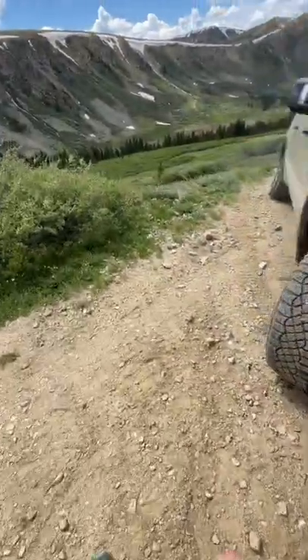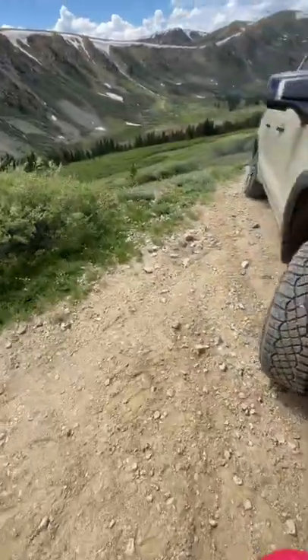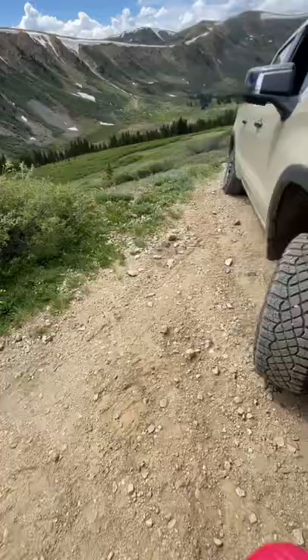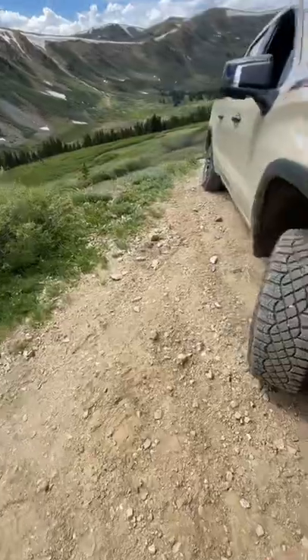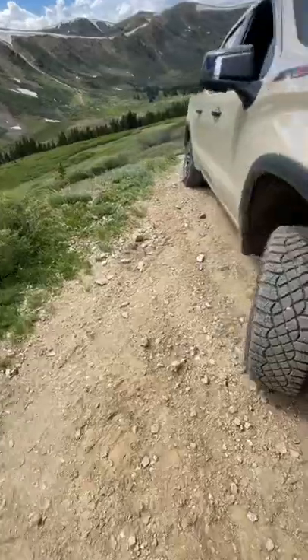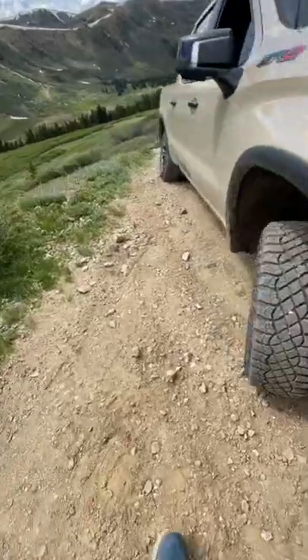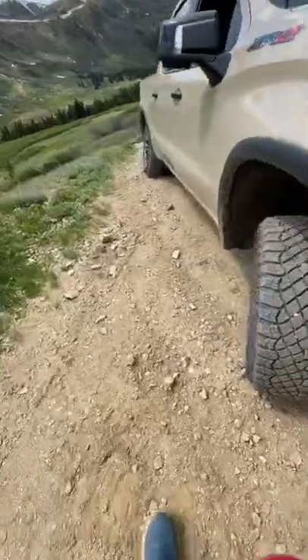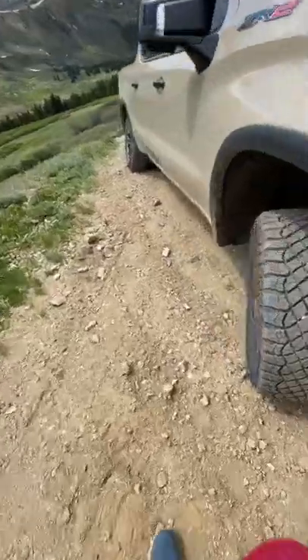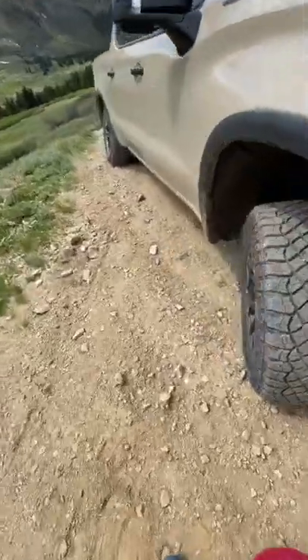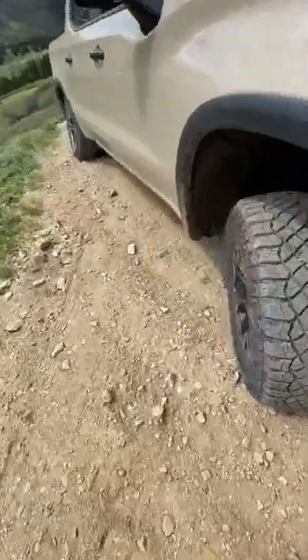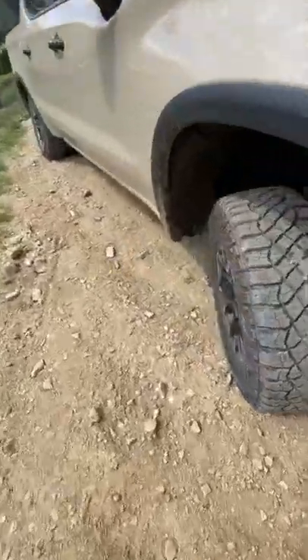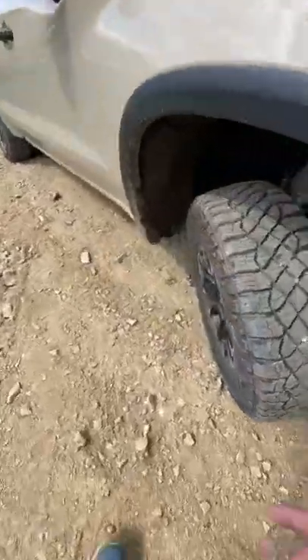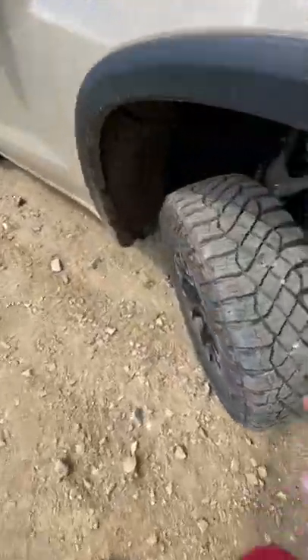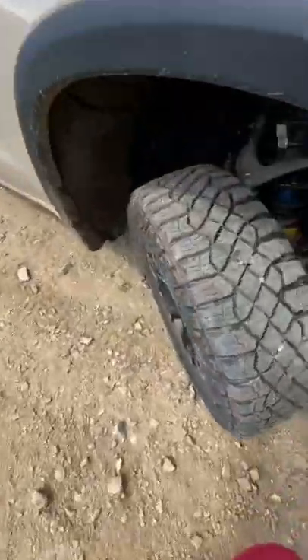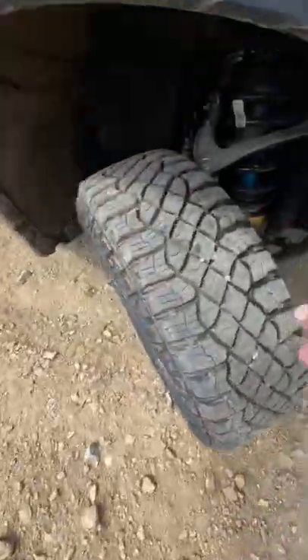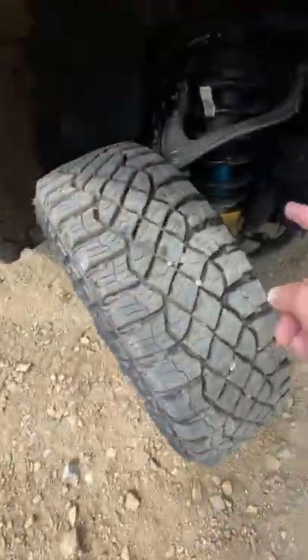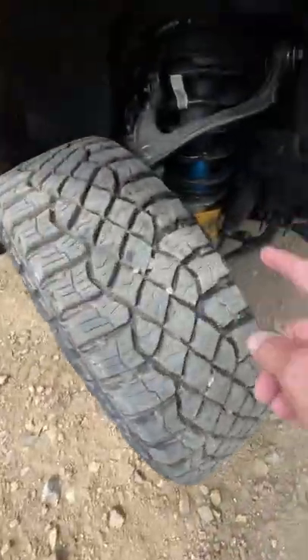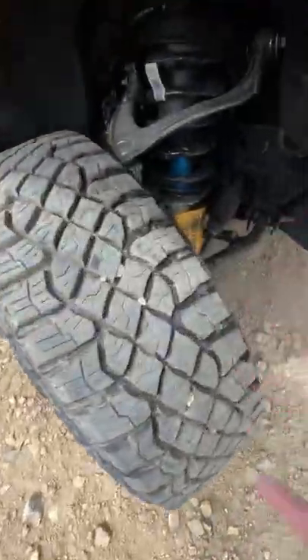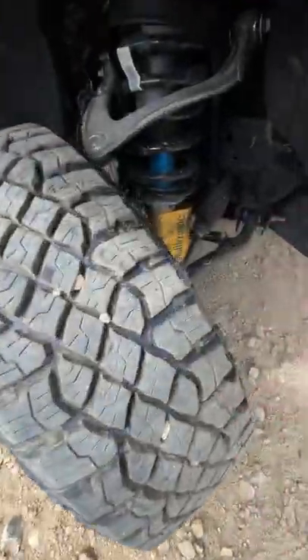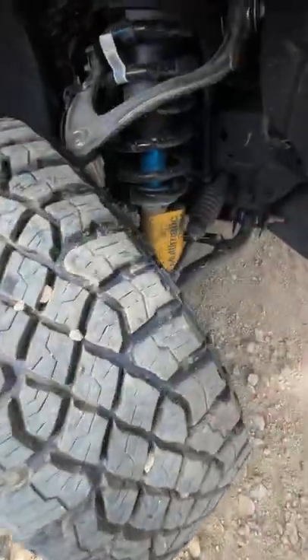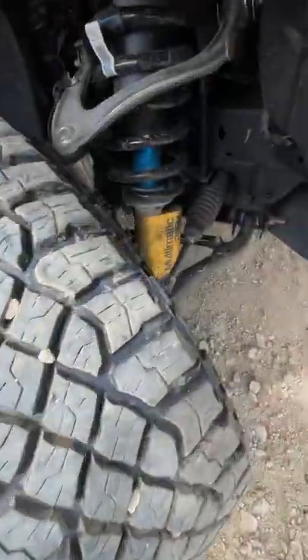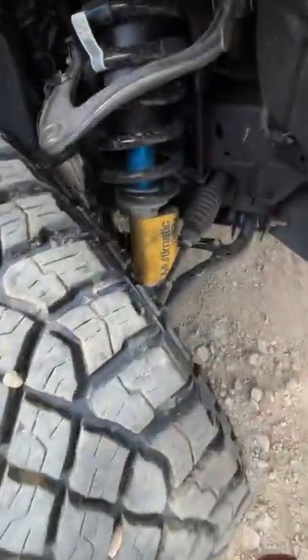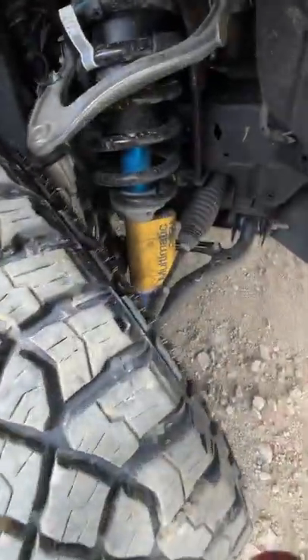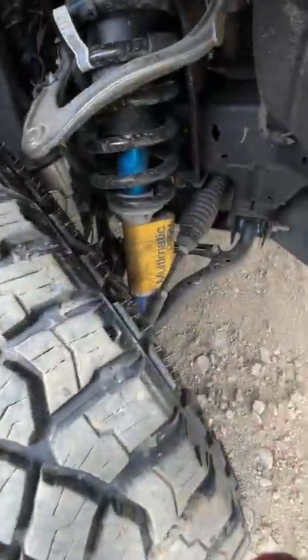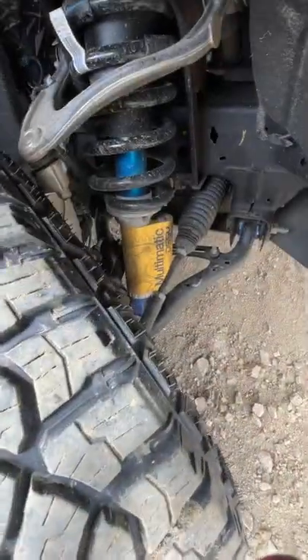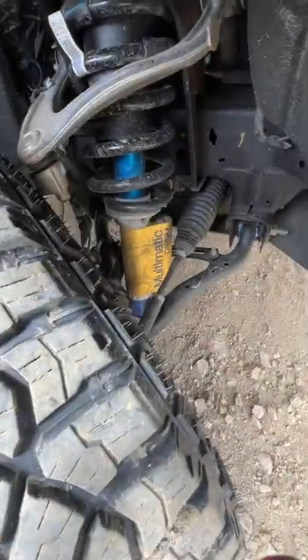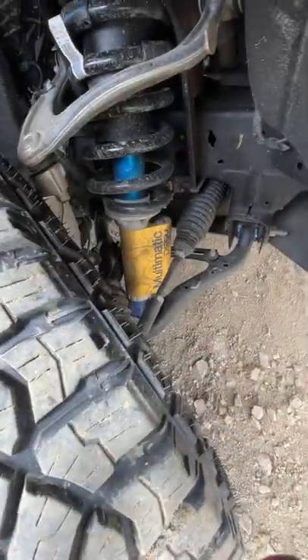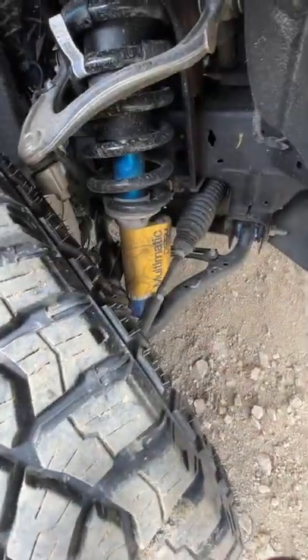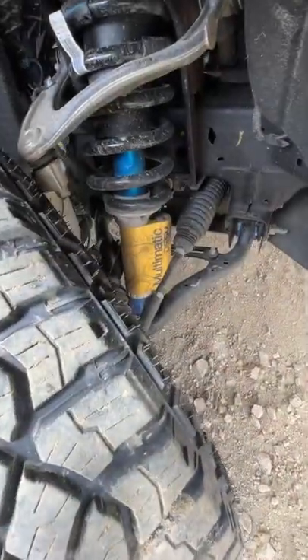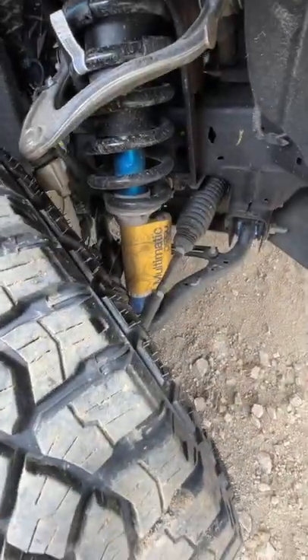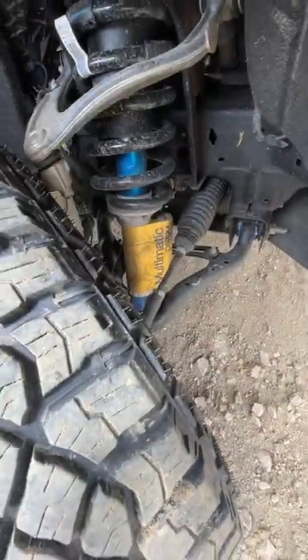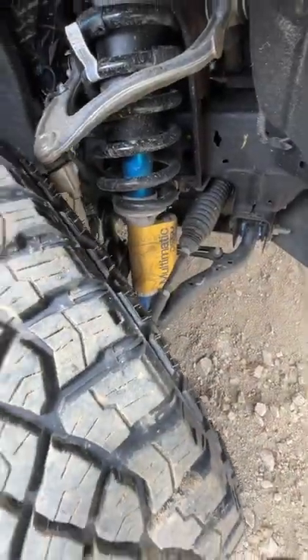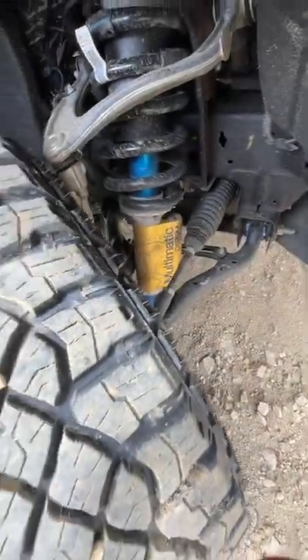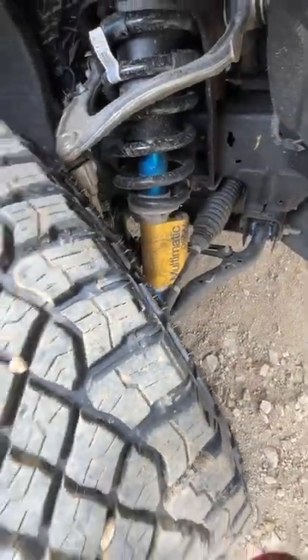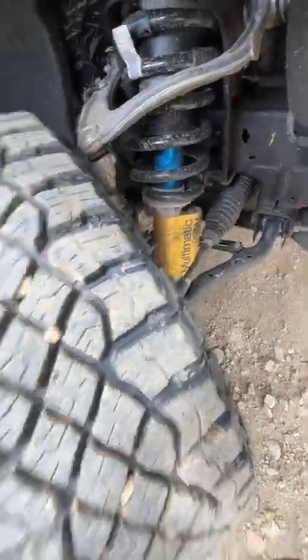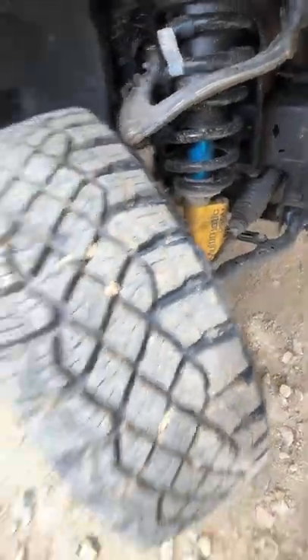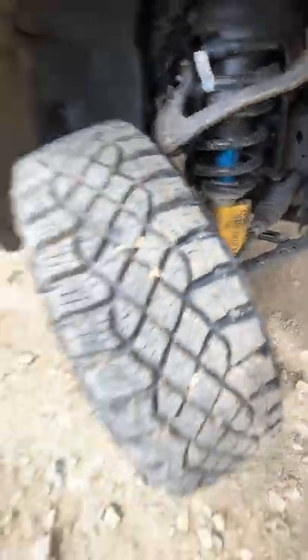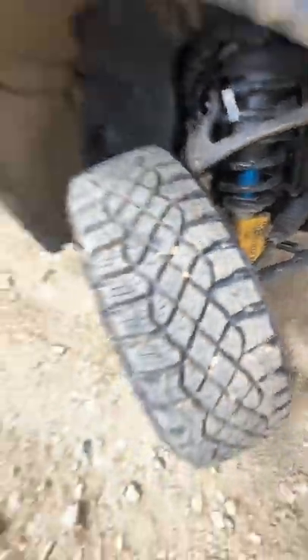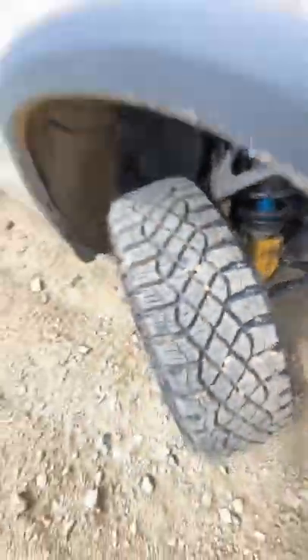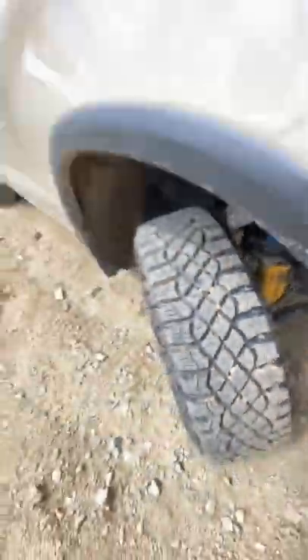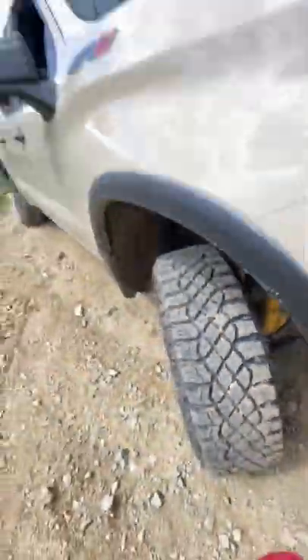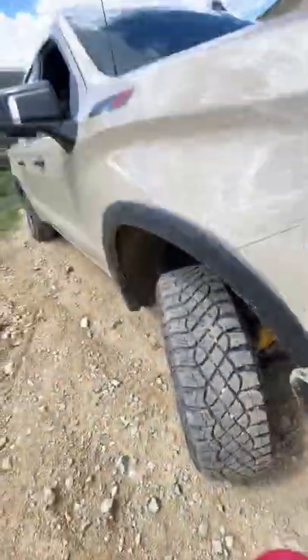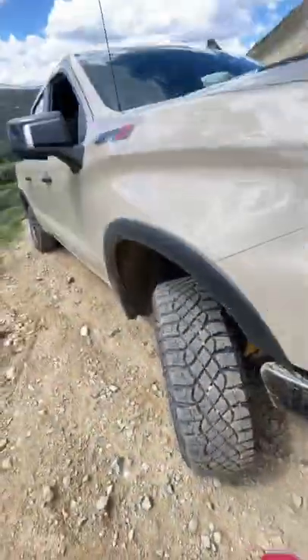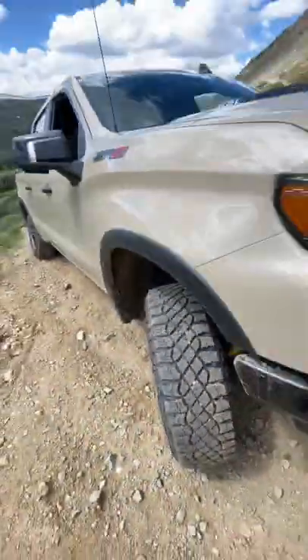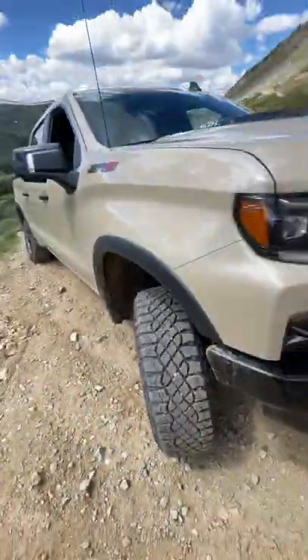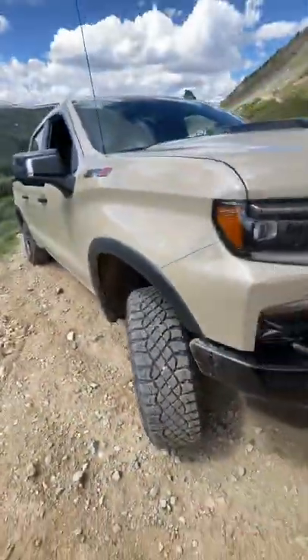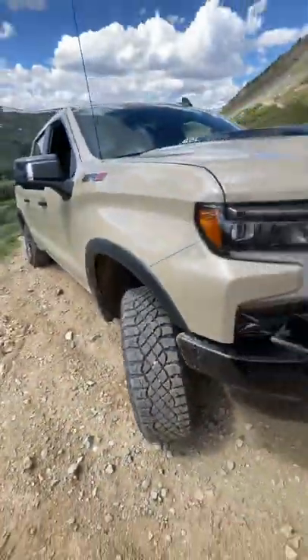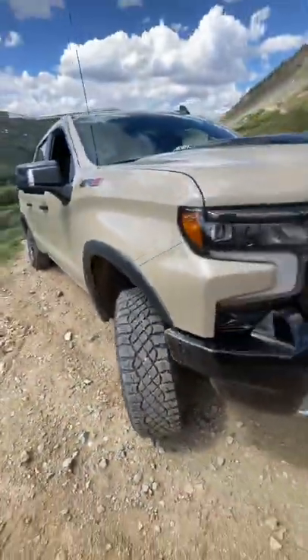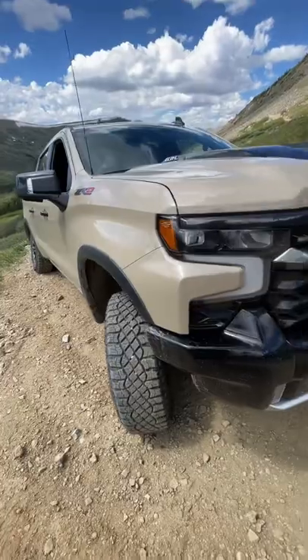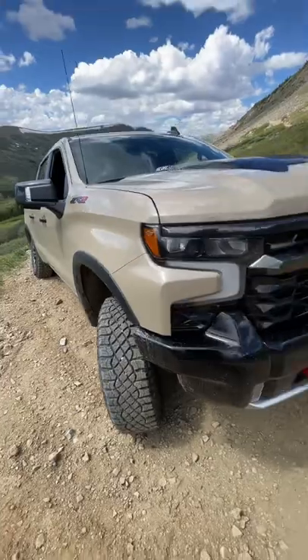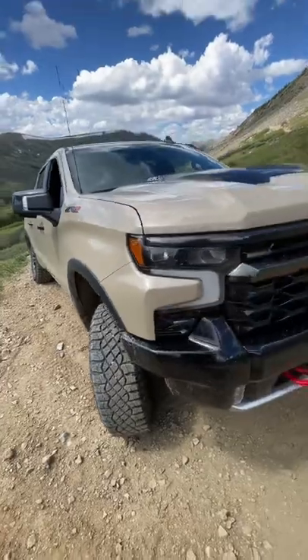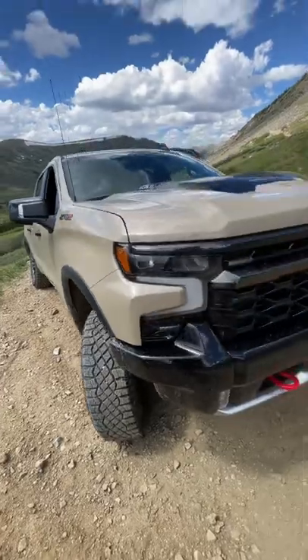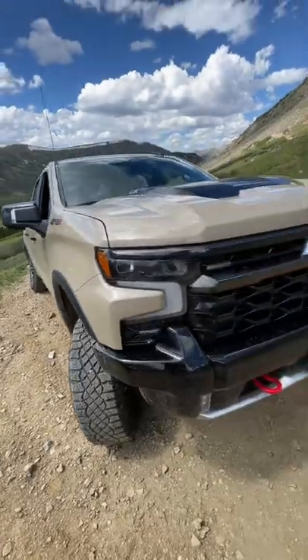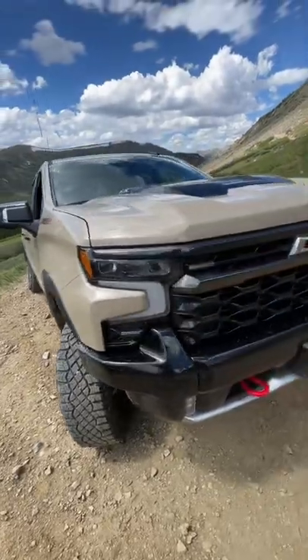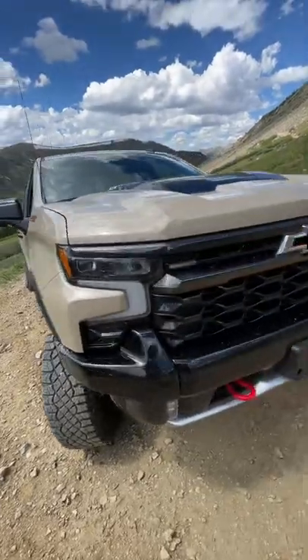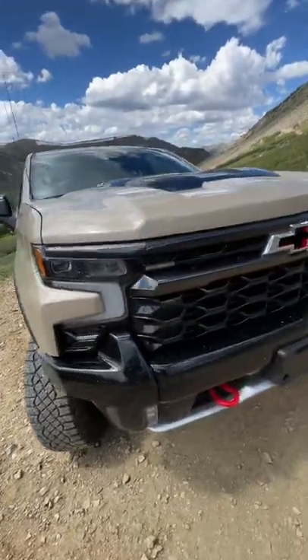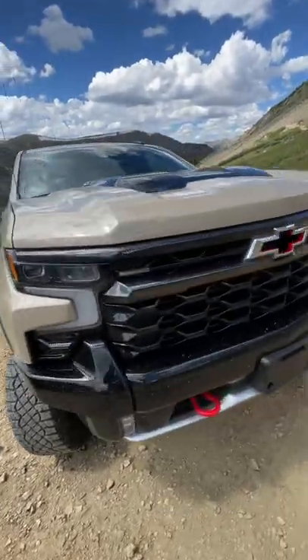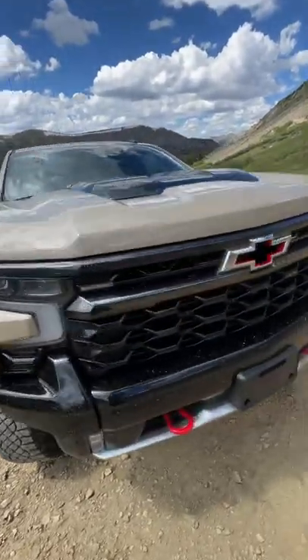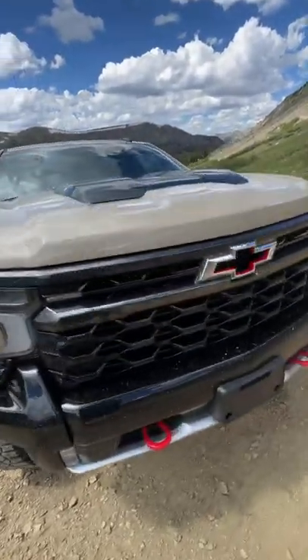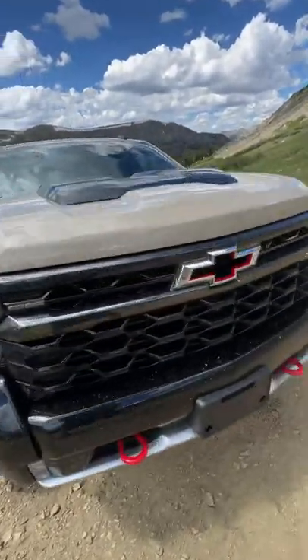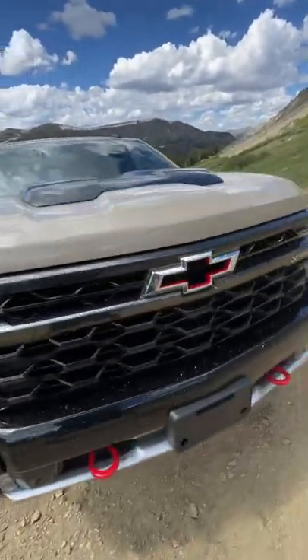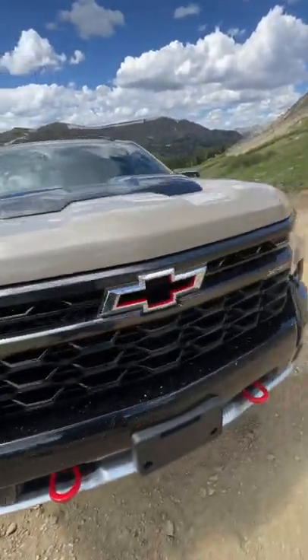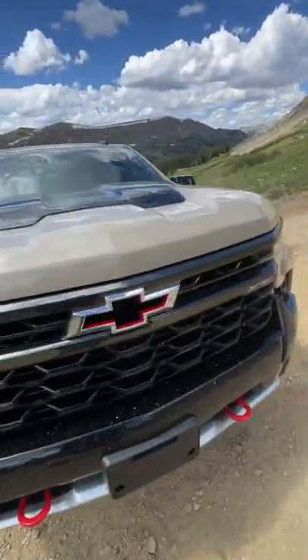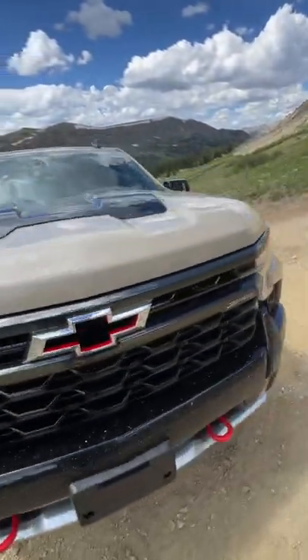Number two: Multimatic VSSV shocks — pretty badass and pretty great off-road.